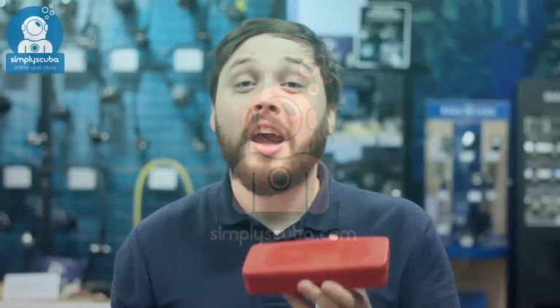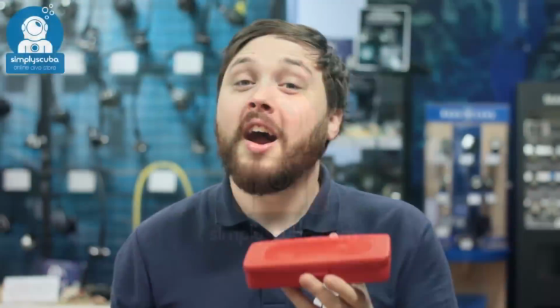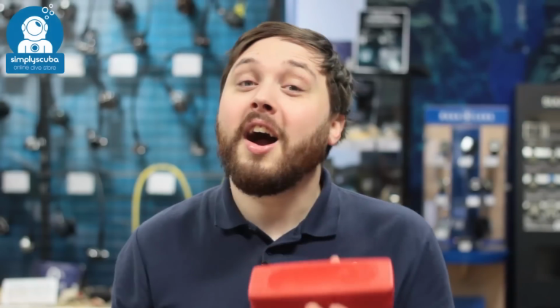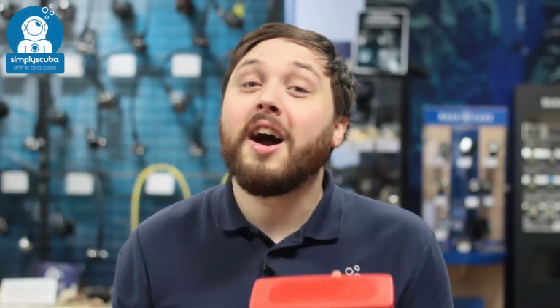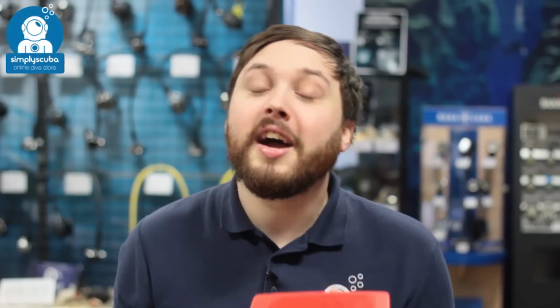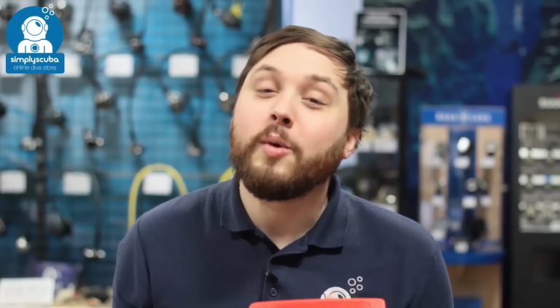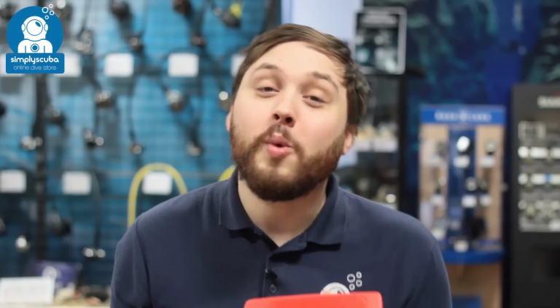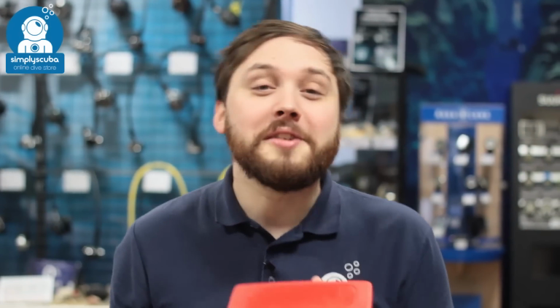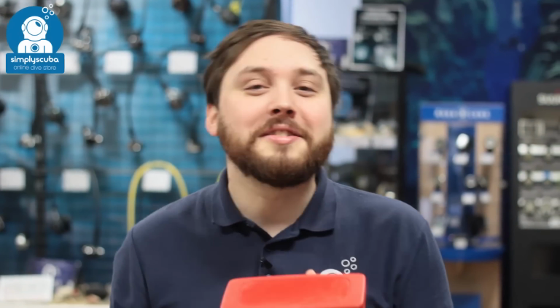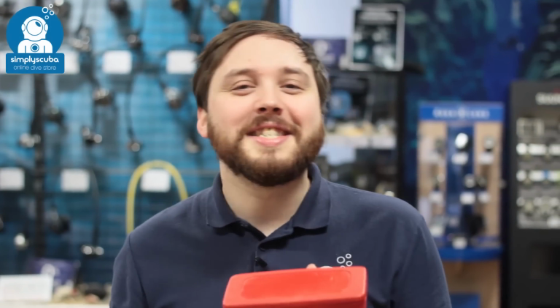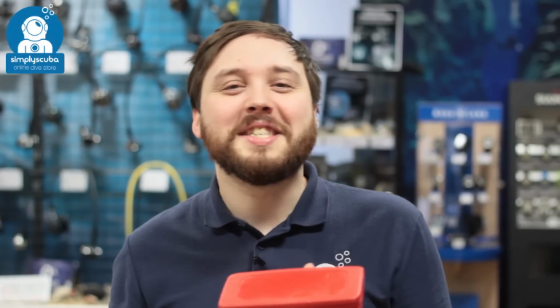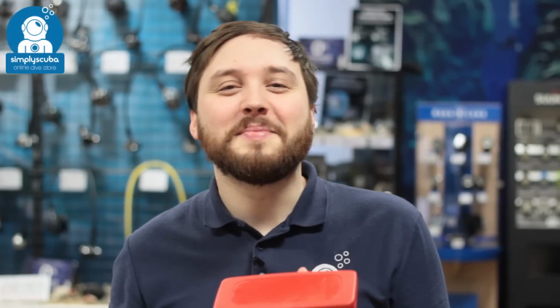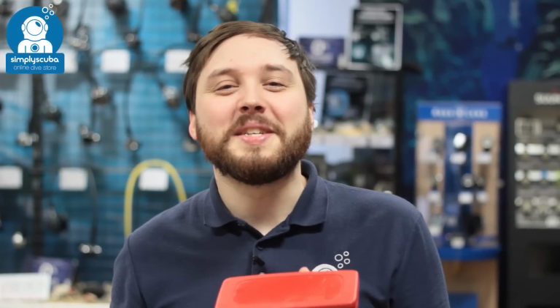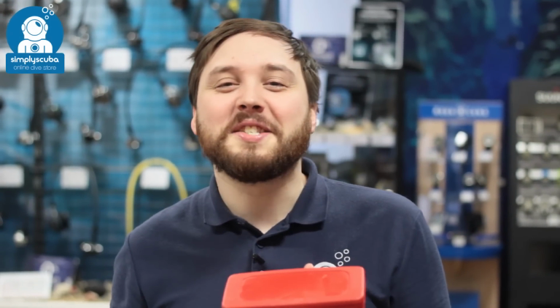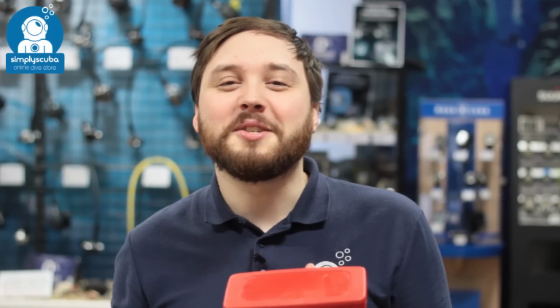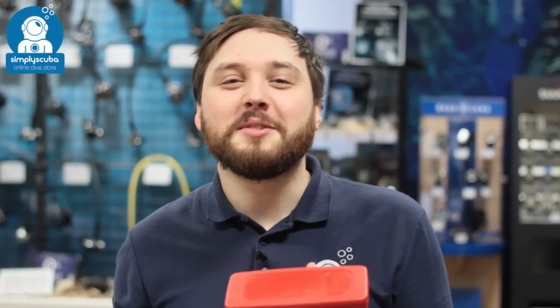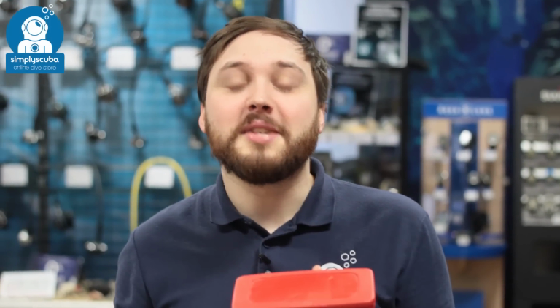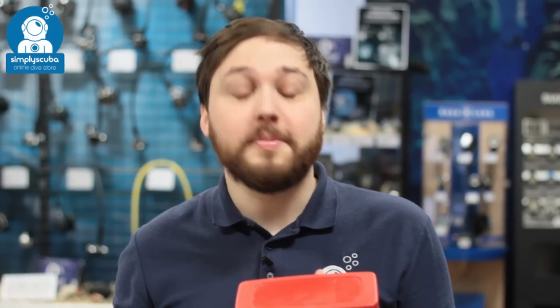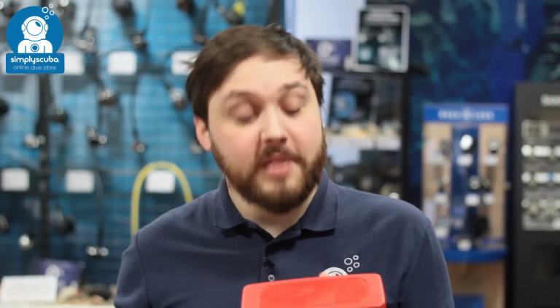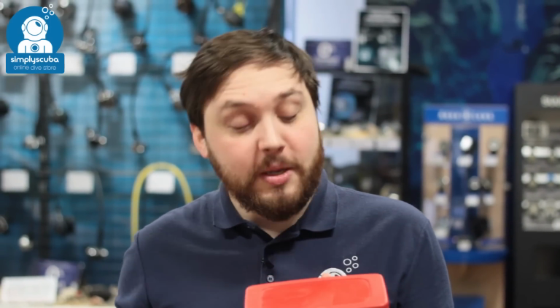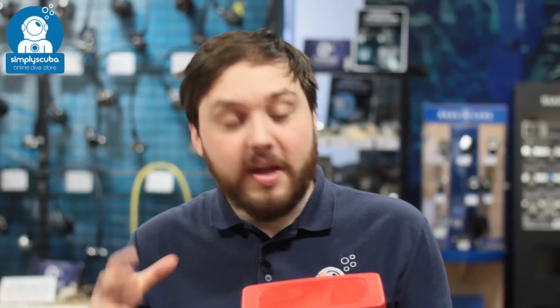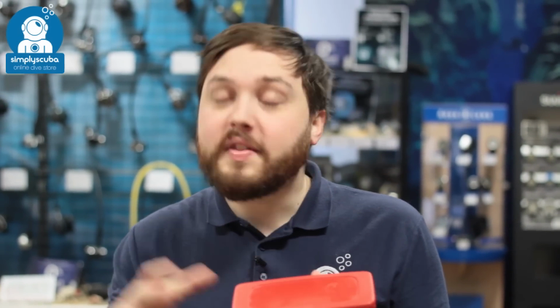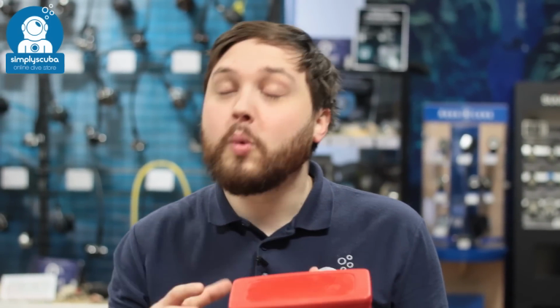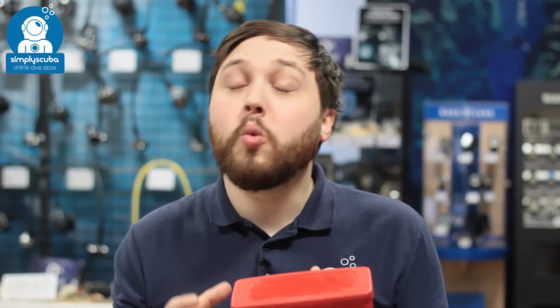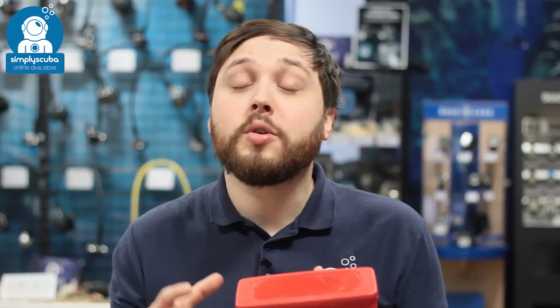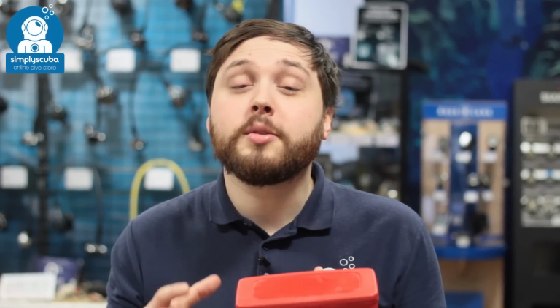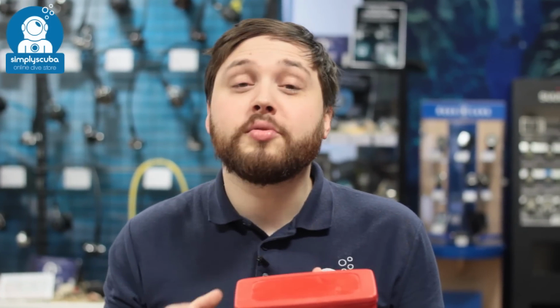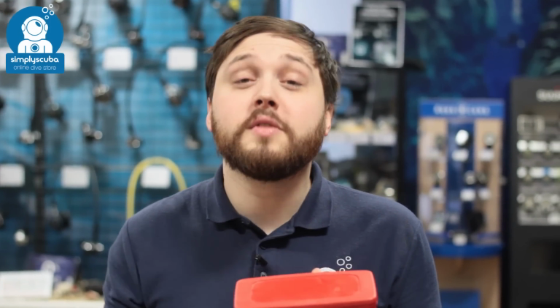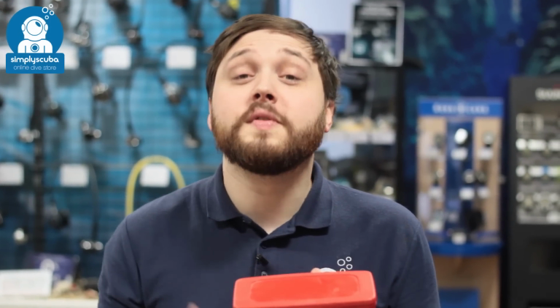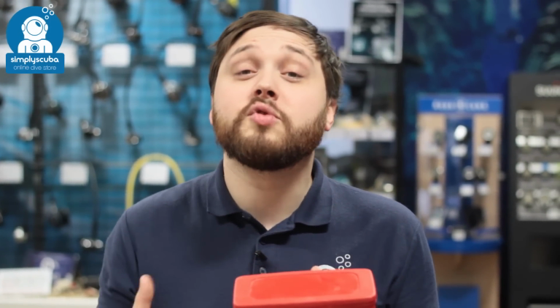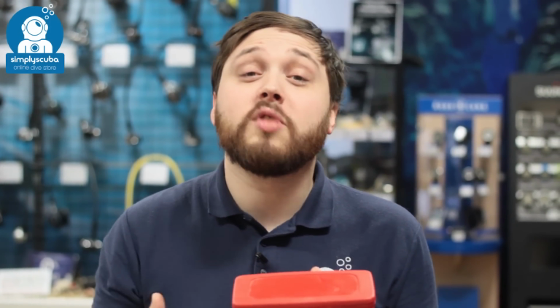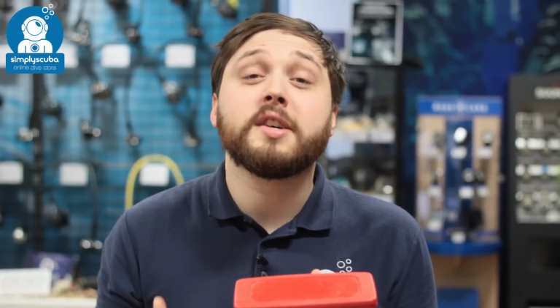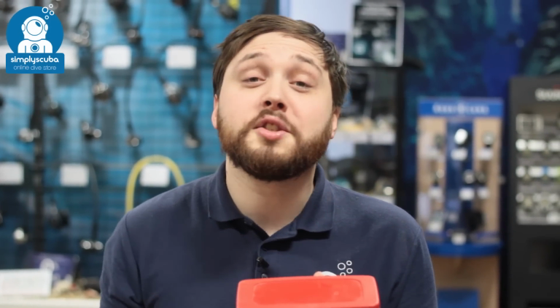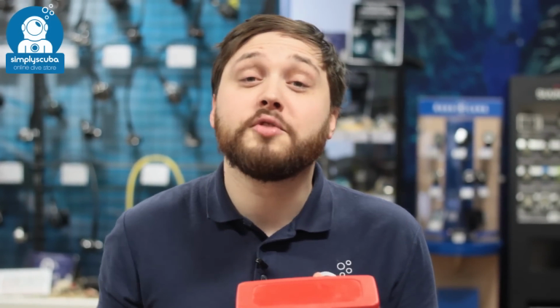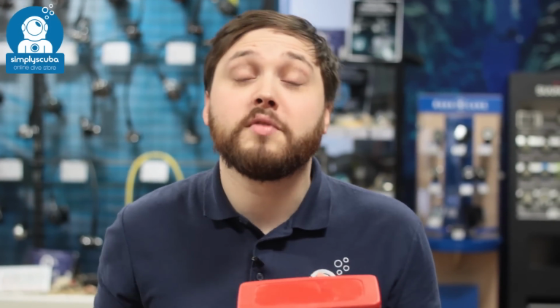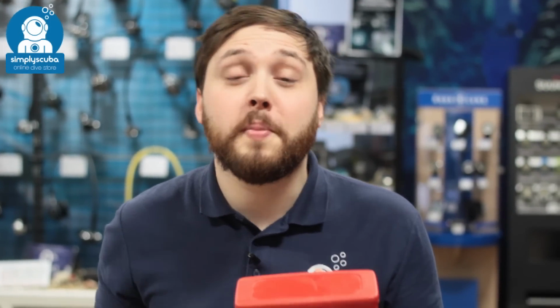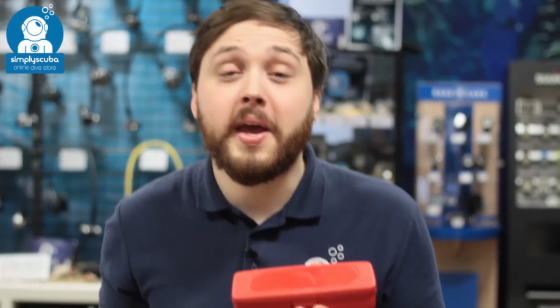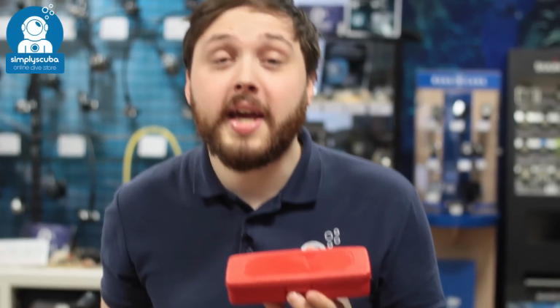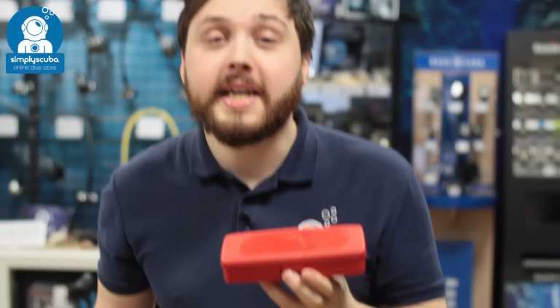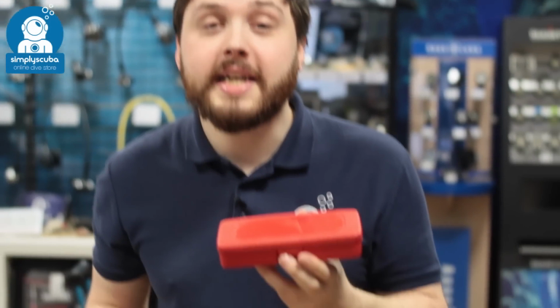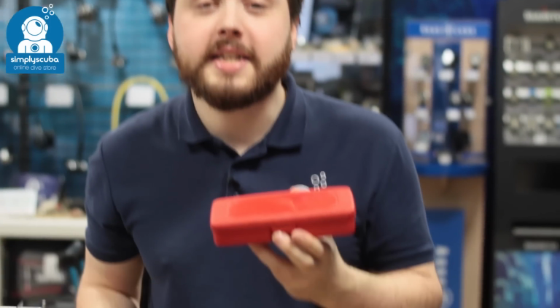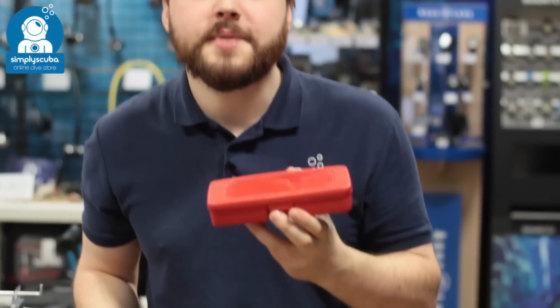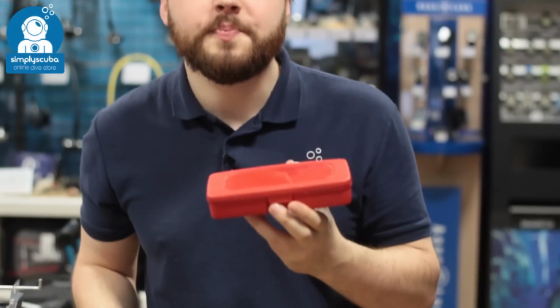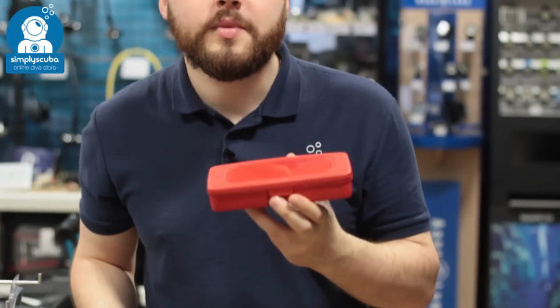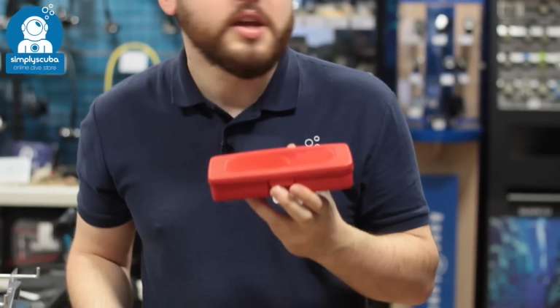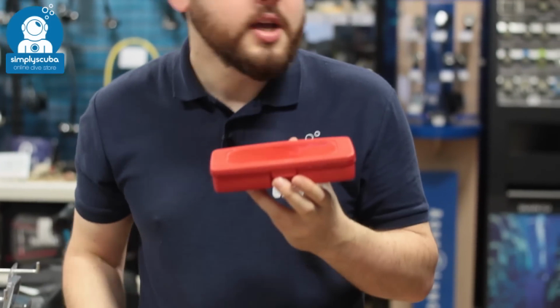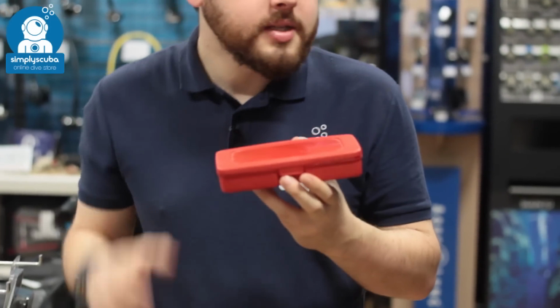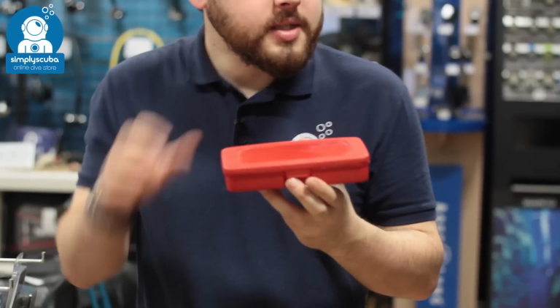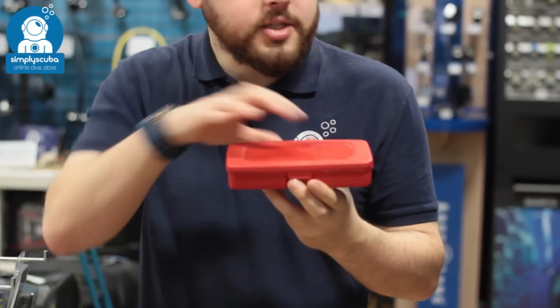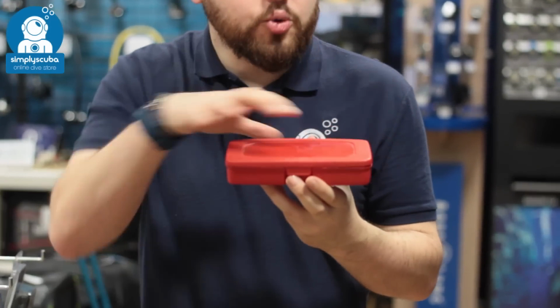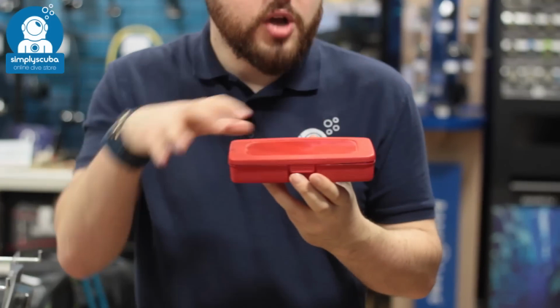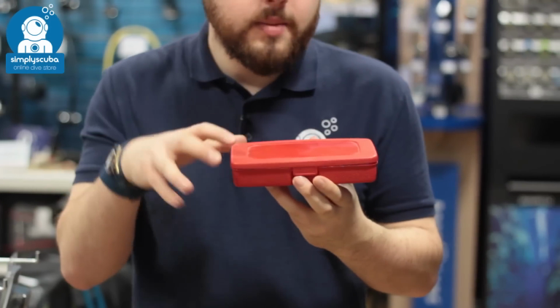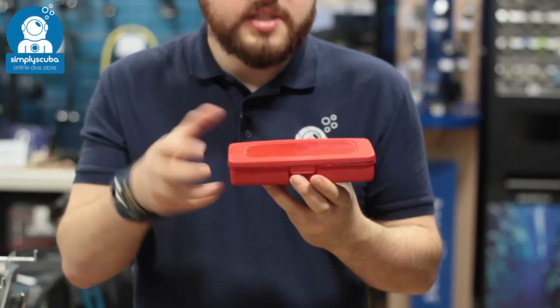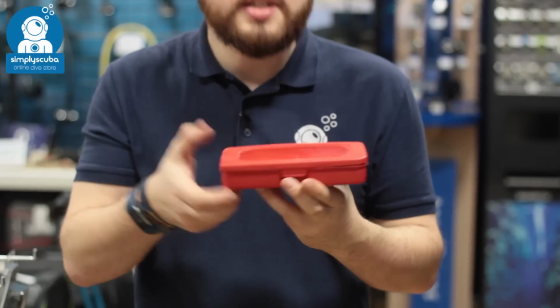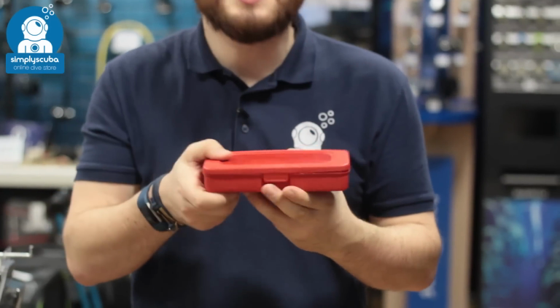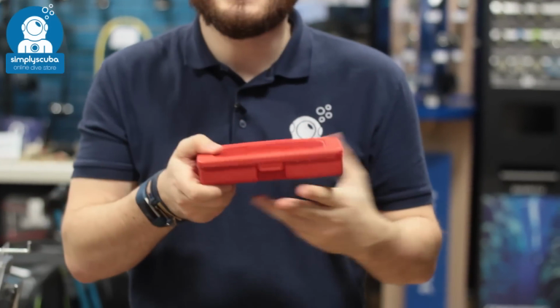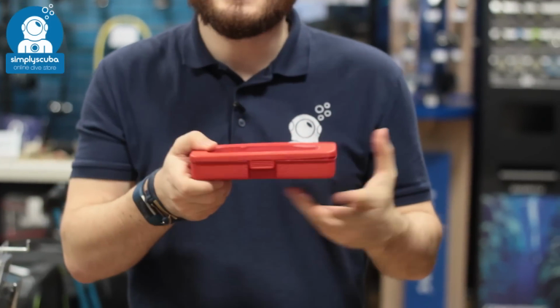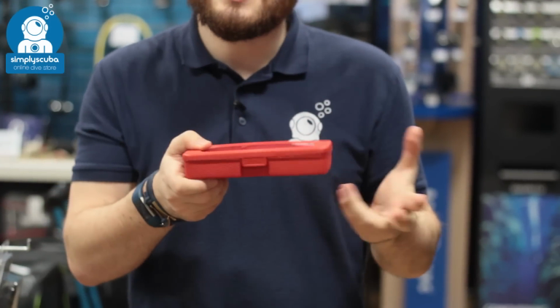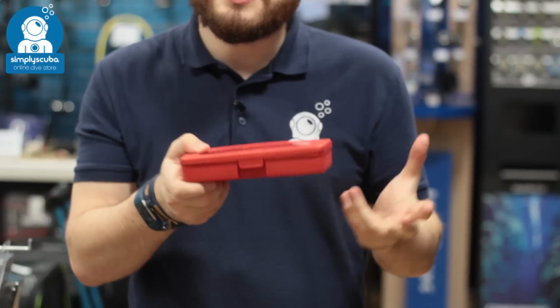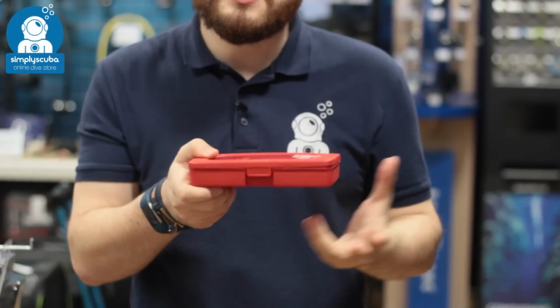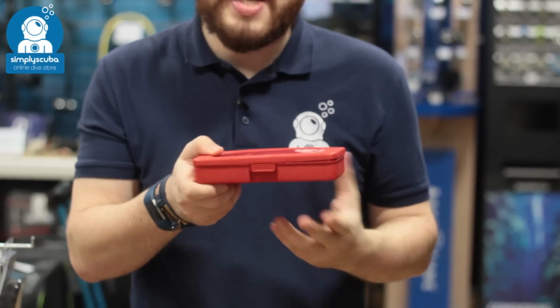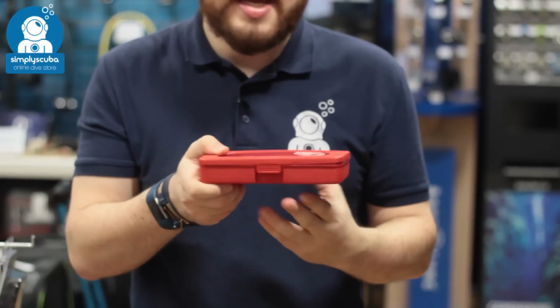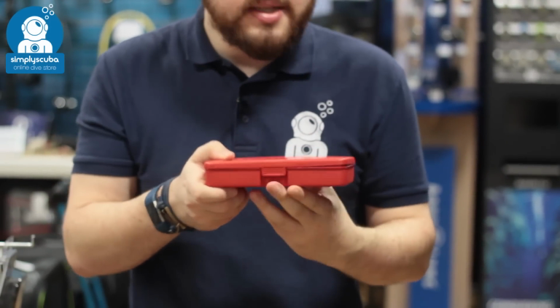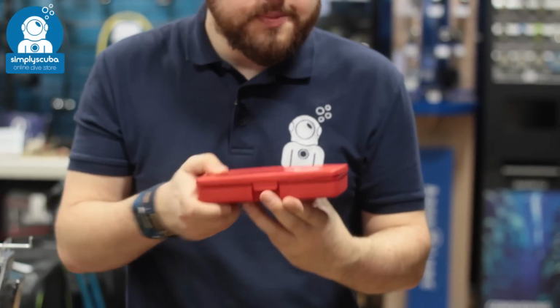Hi, welcome to Simply Scuba. Here we have the waterproof dry suit repair kit. This all comes in a neat little case.